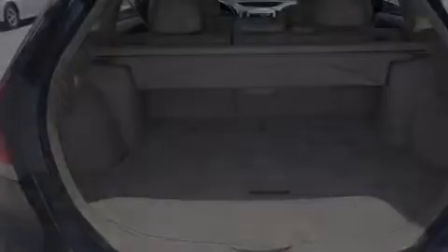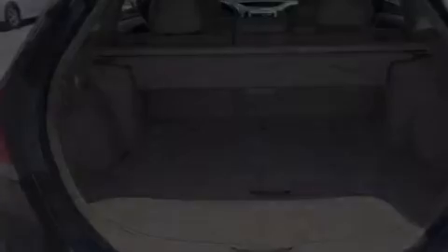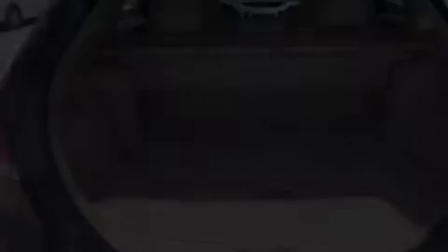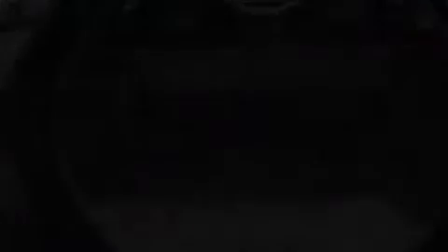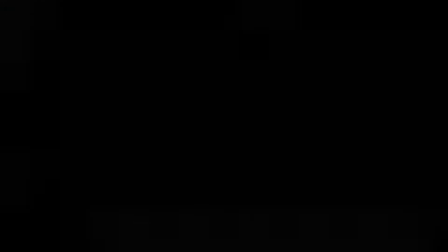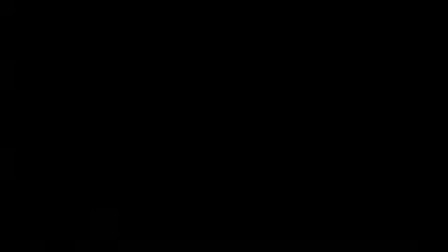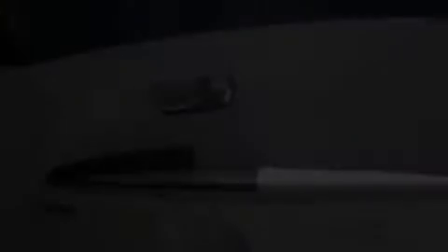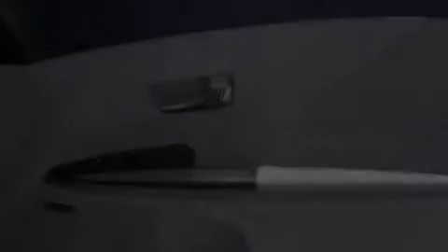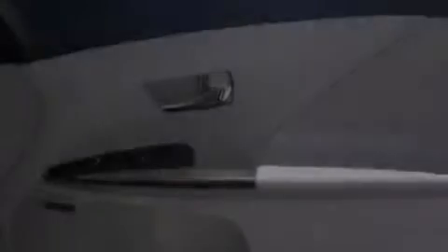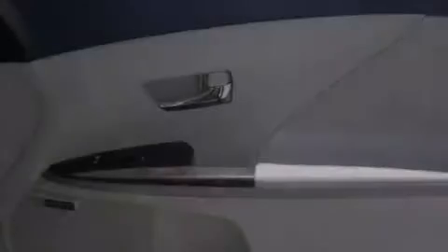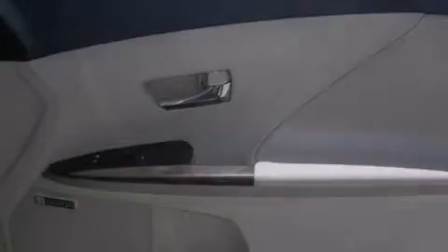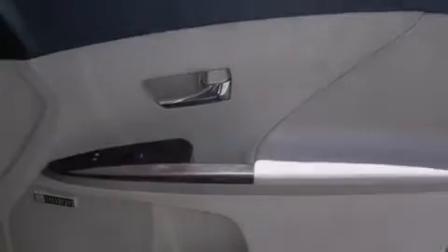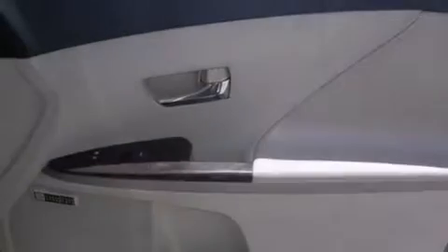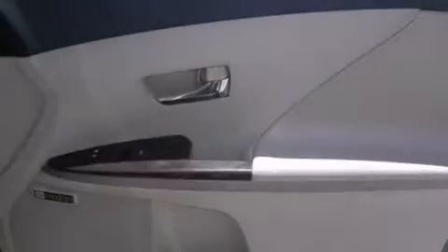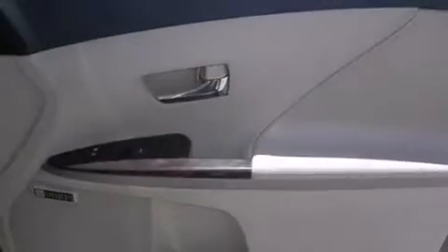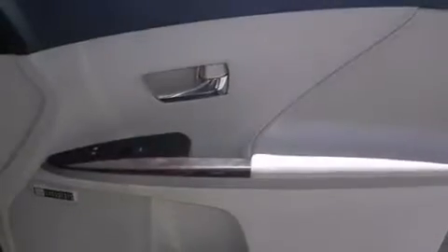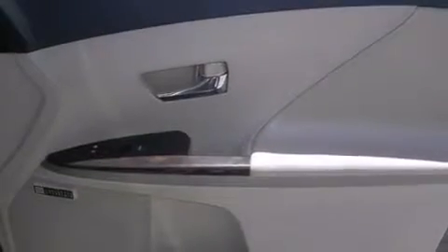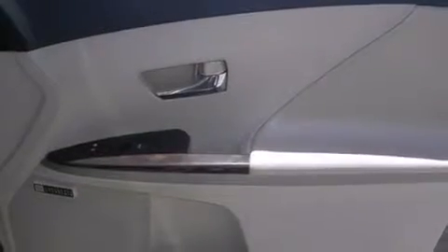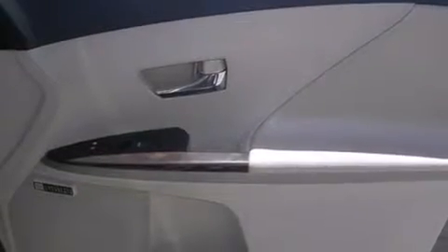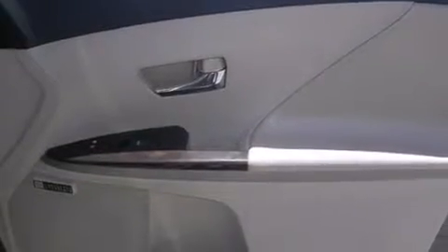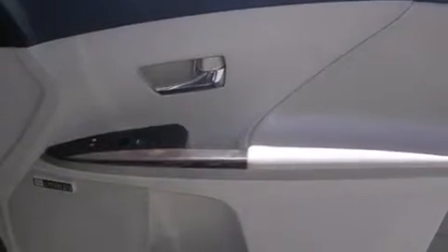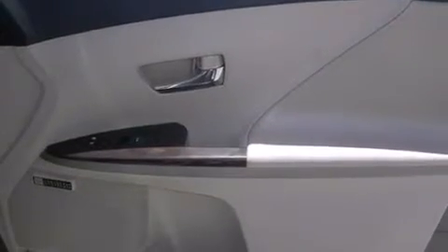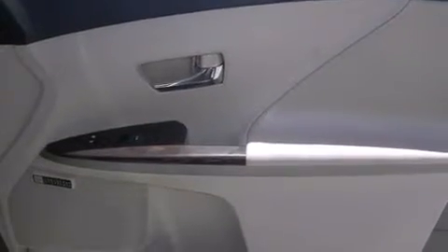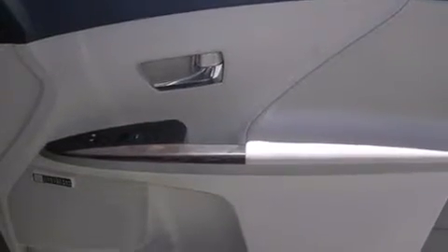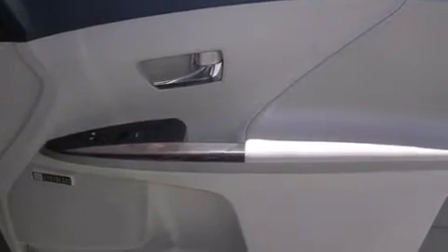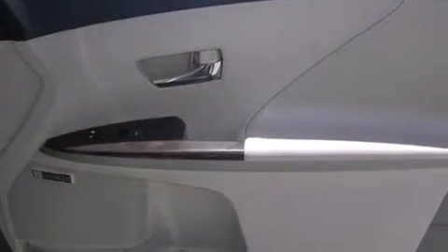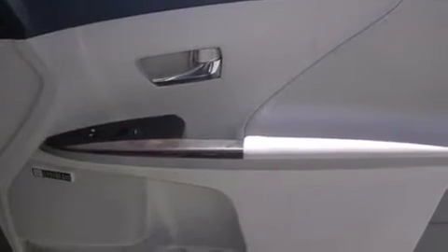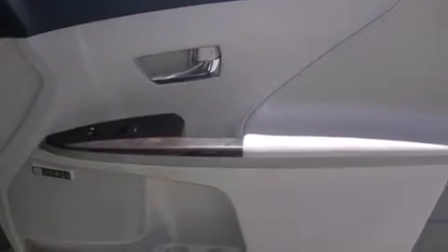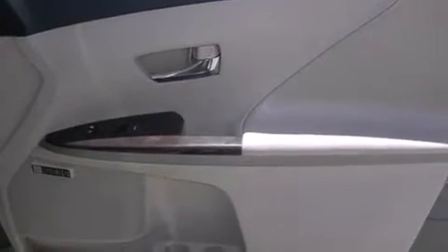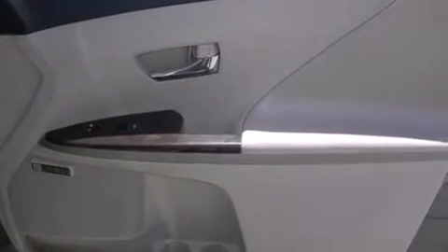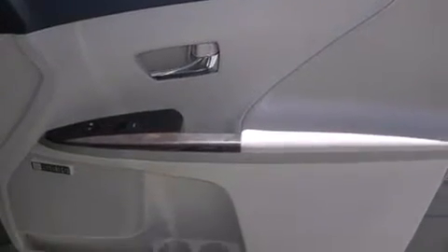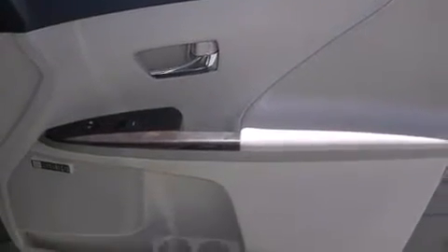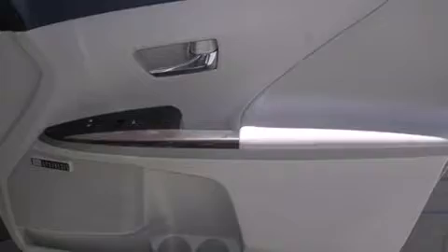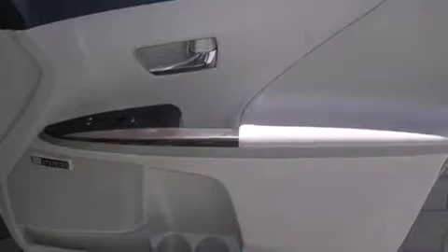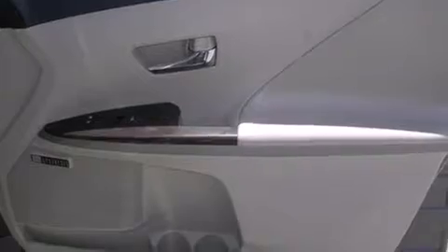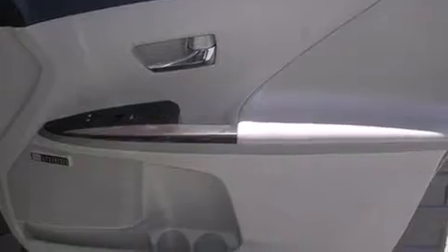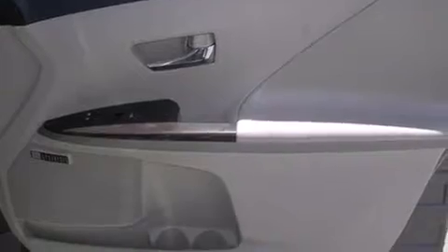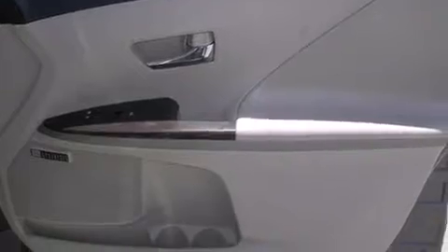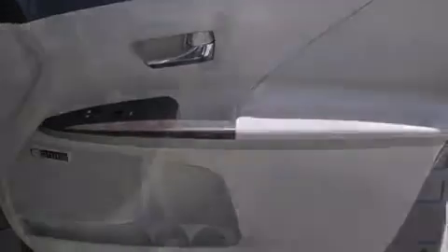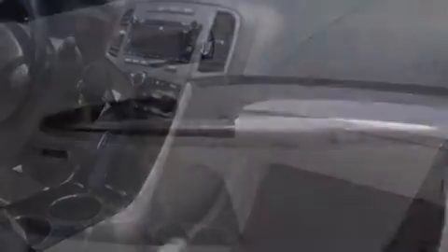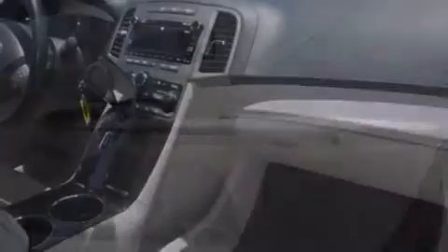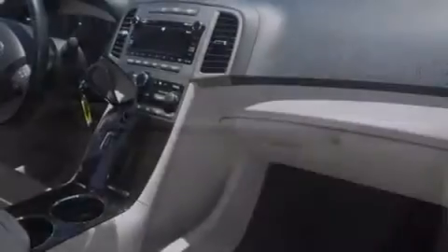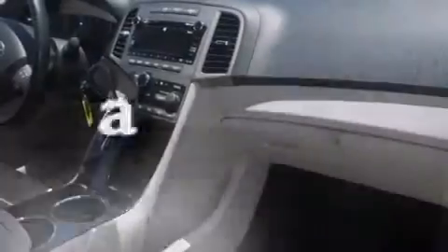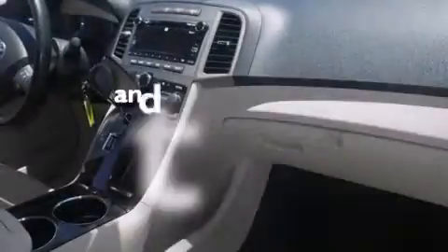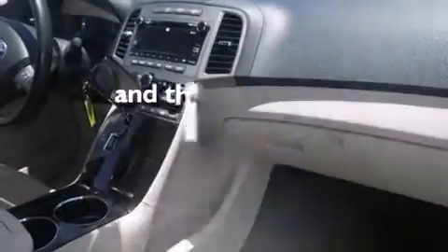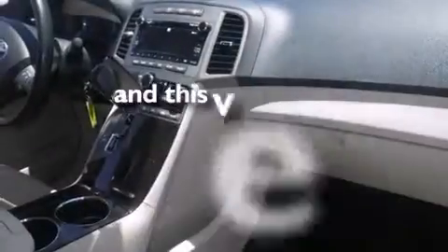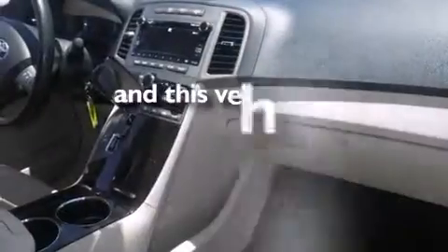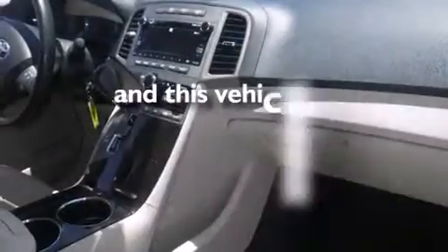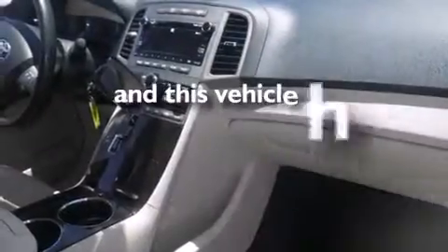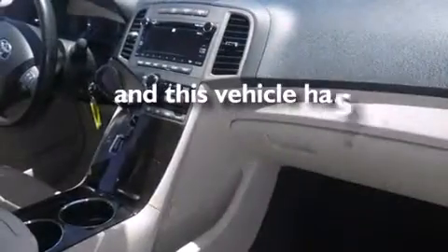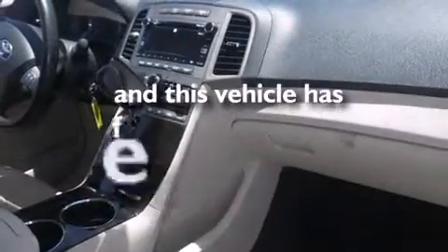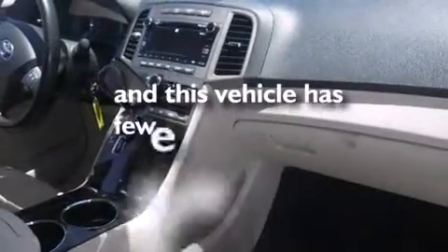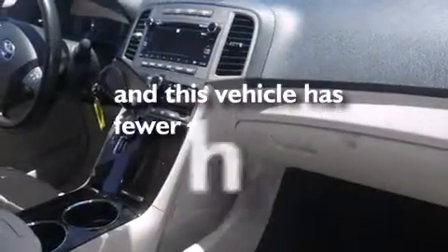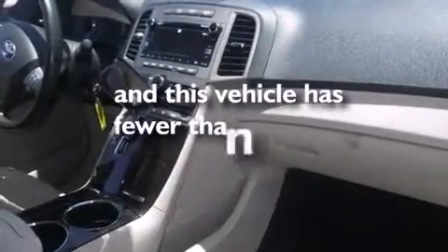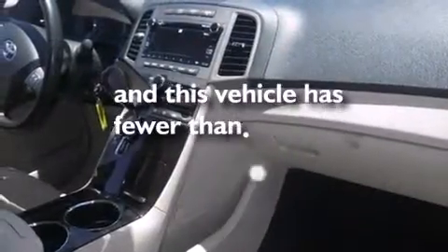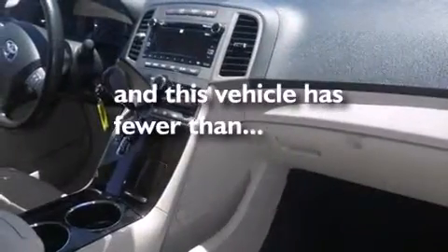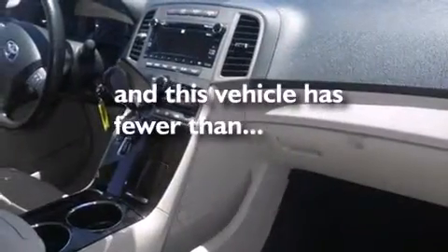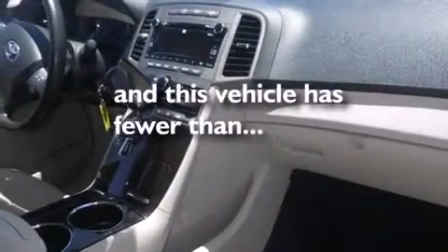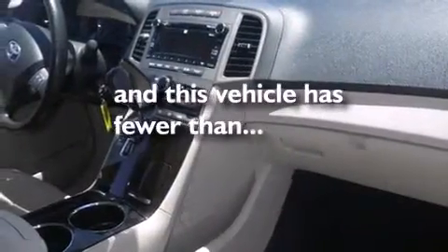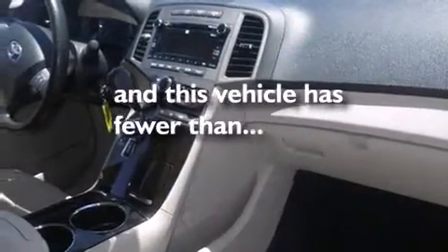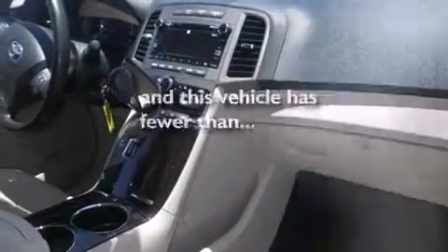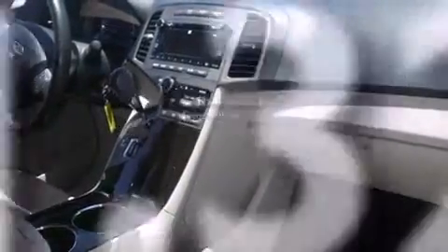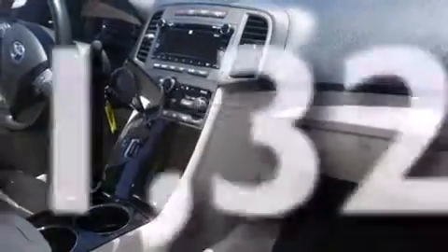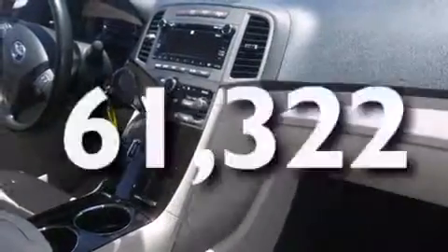Front fog lights, dusk-sensing headlights, tinted glass, and this vehicle has less than 62,000 miles.